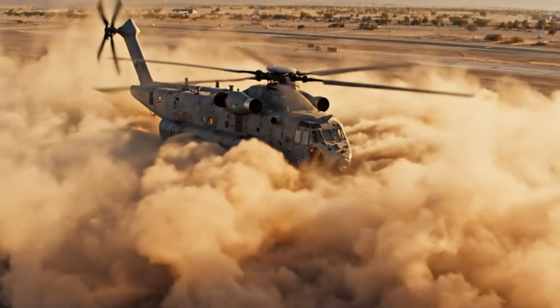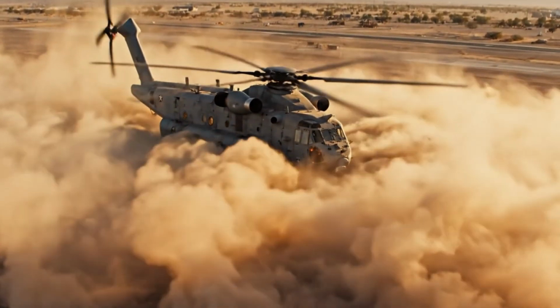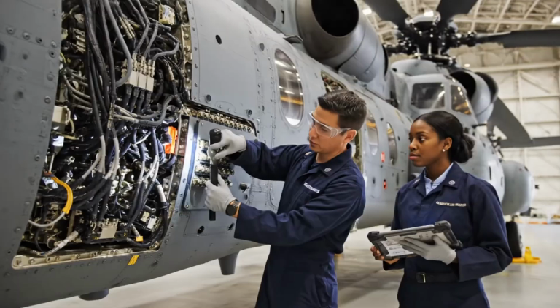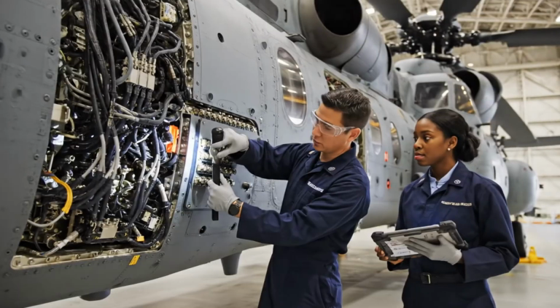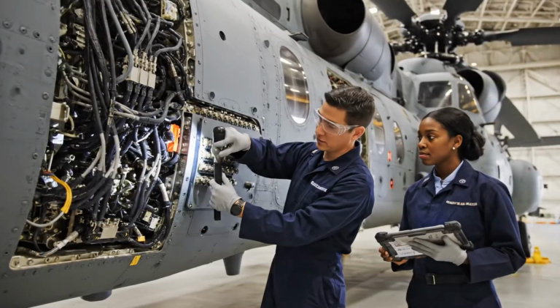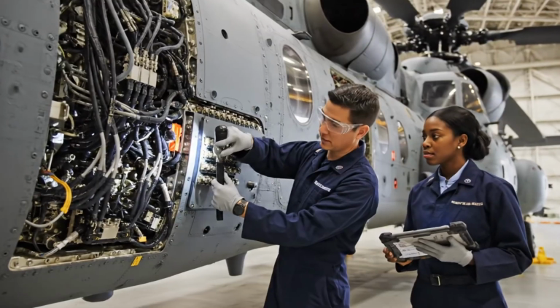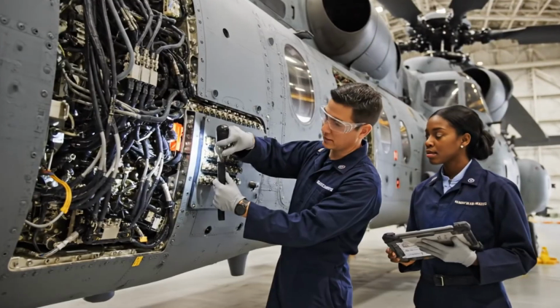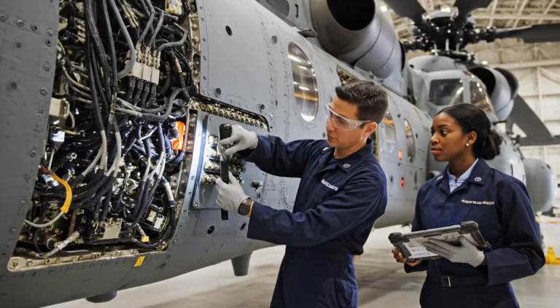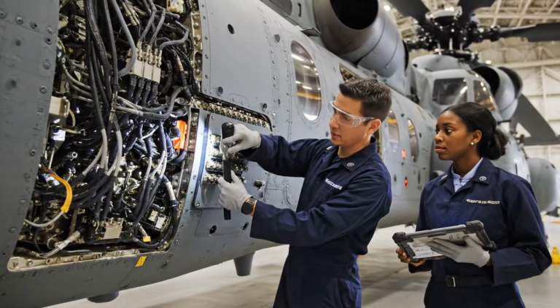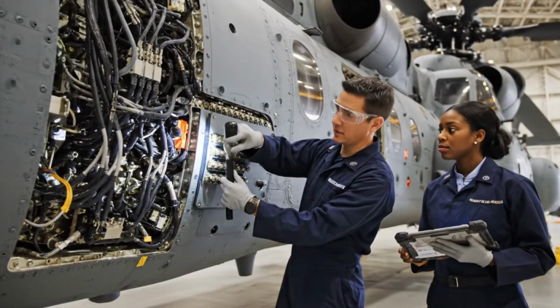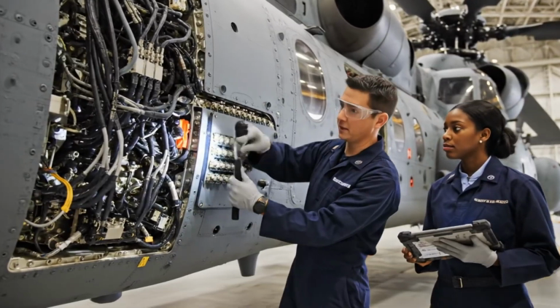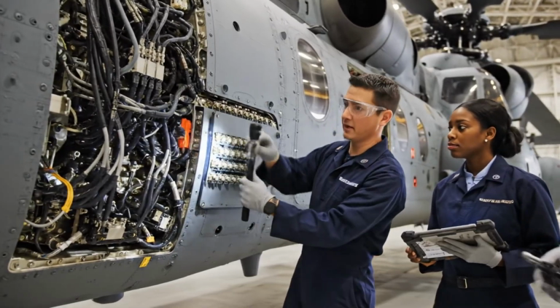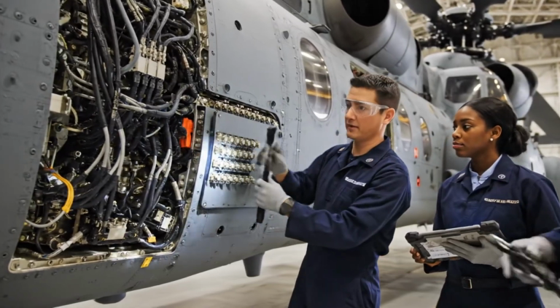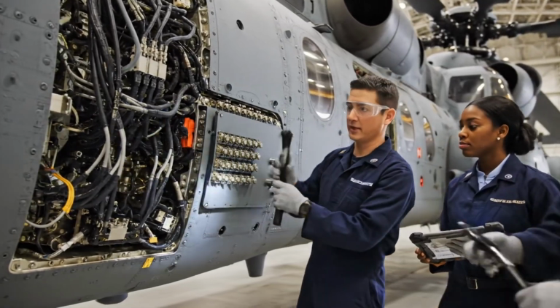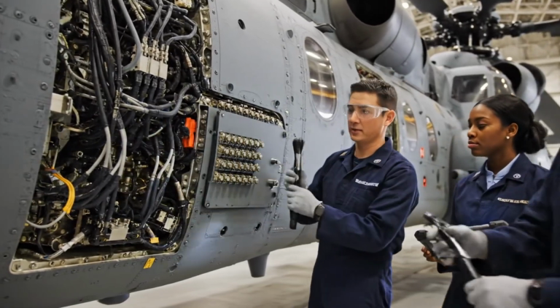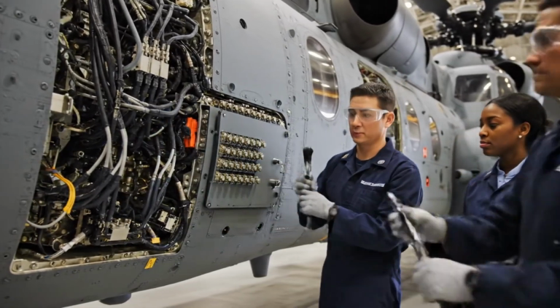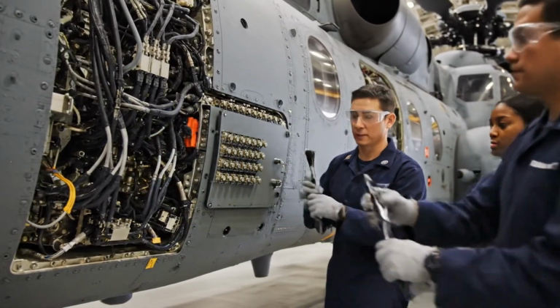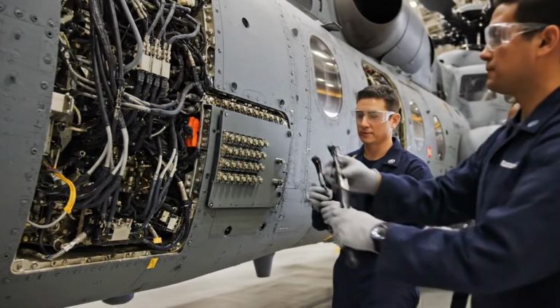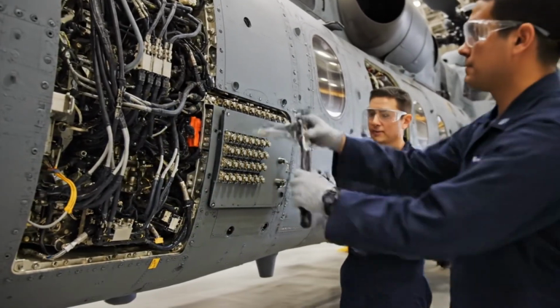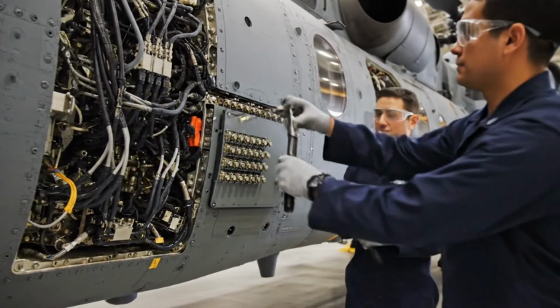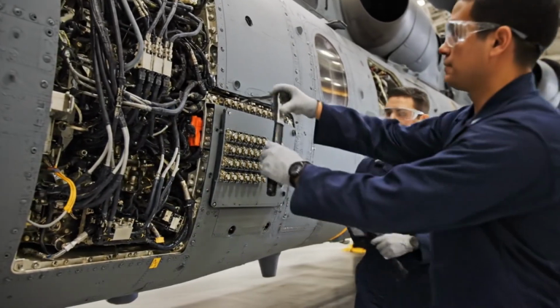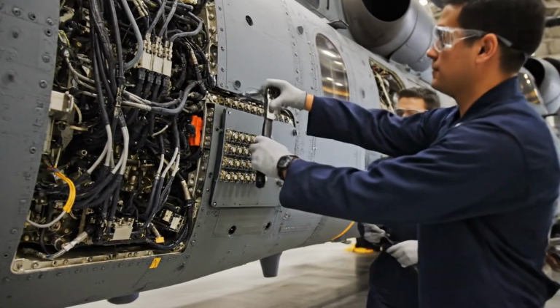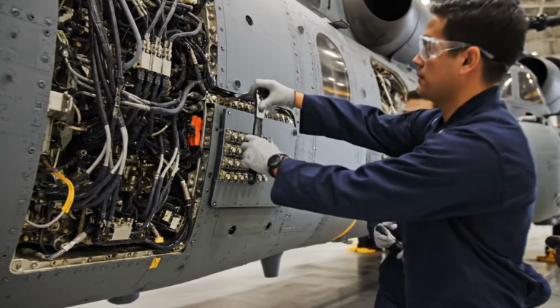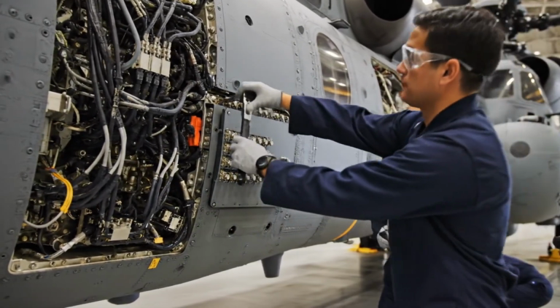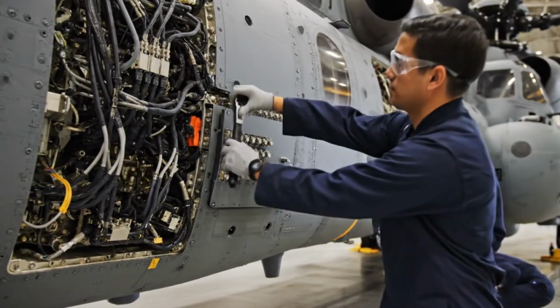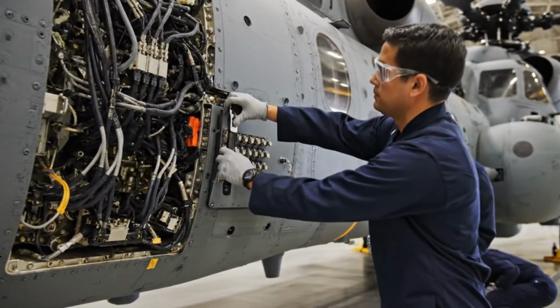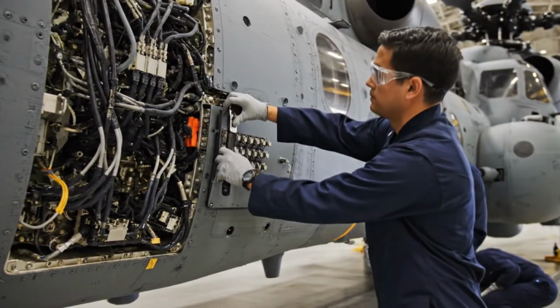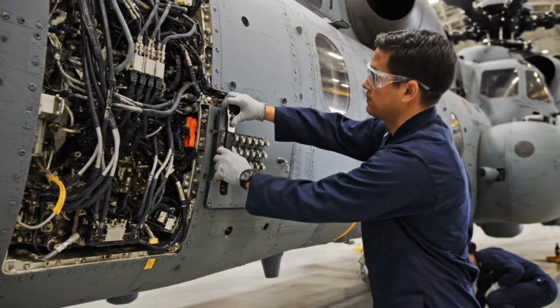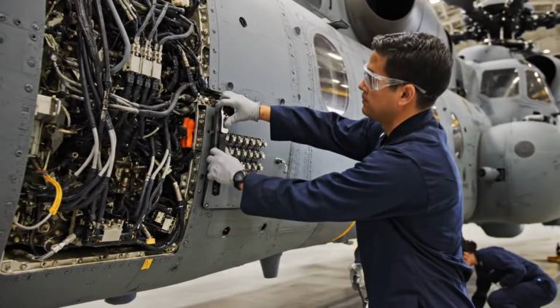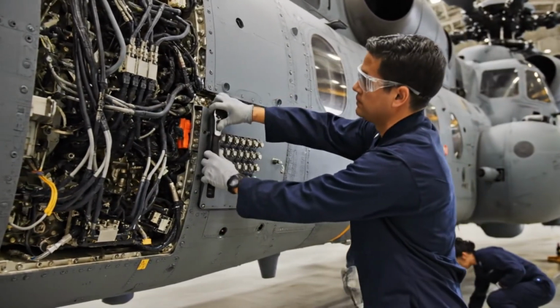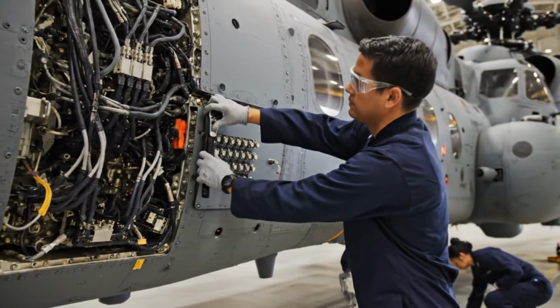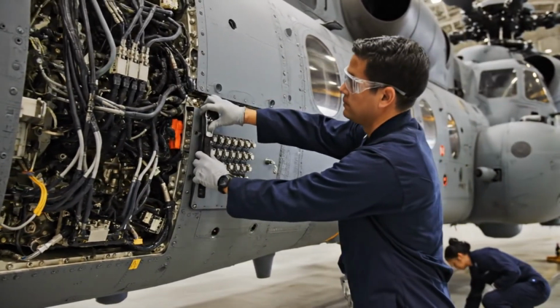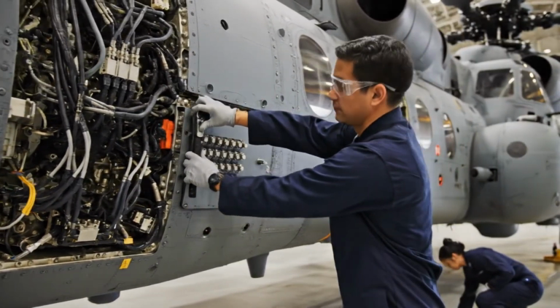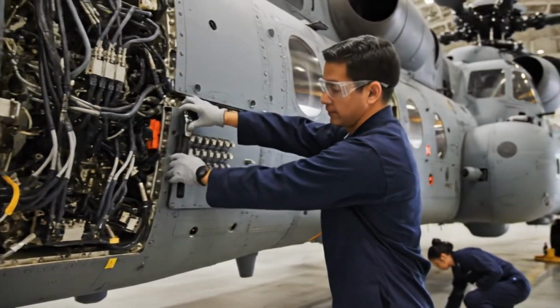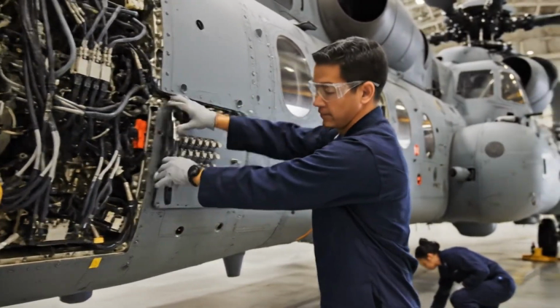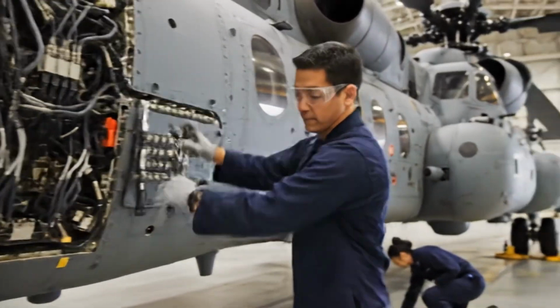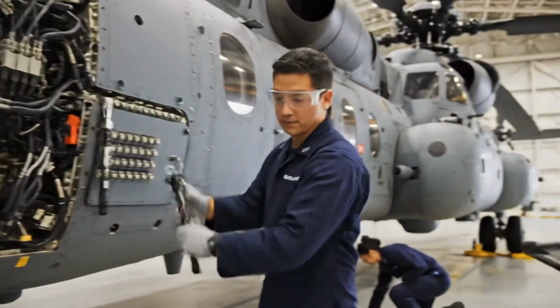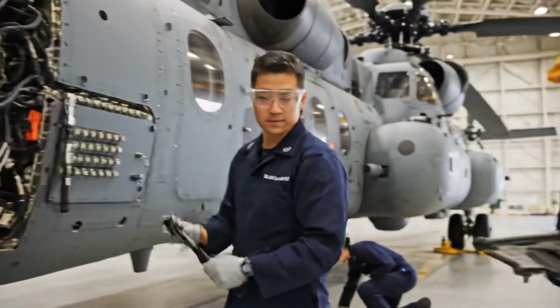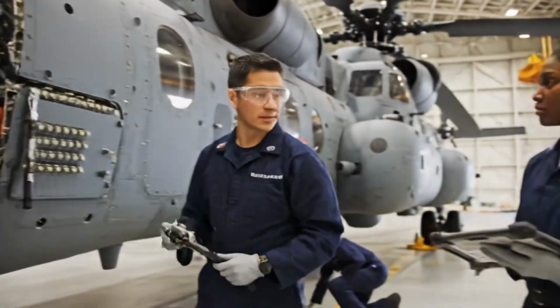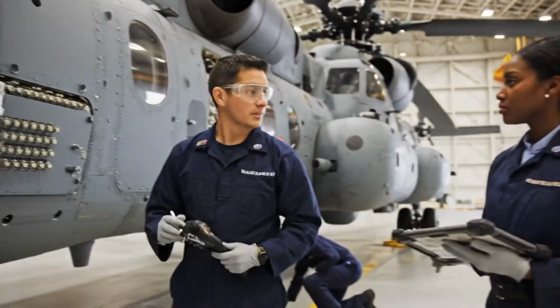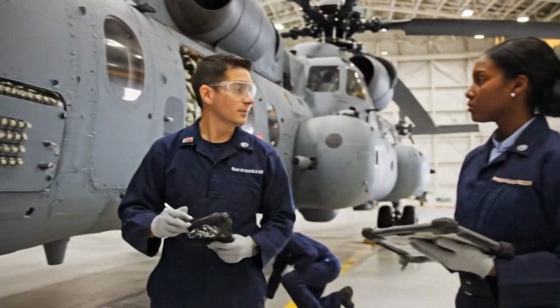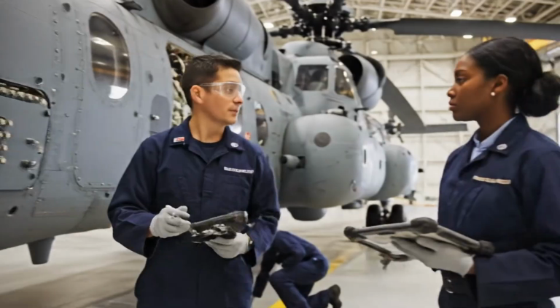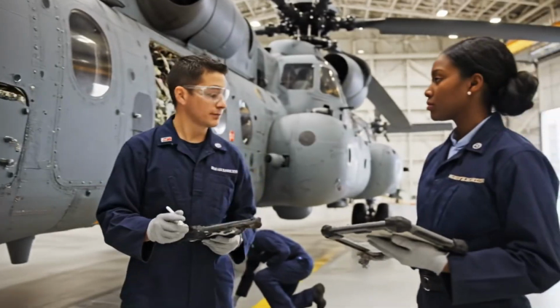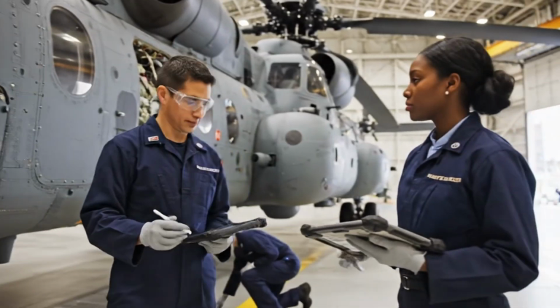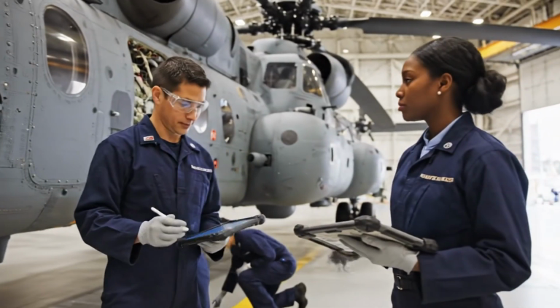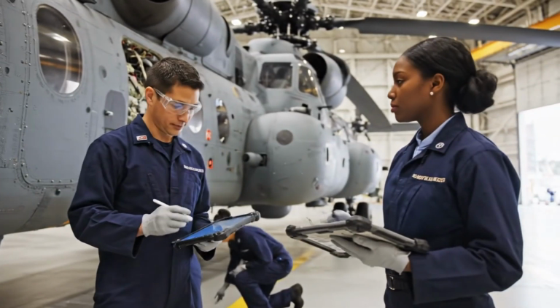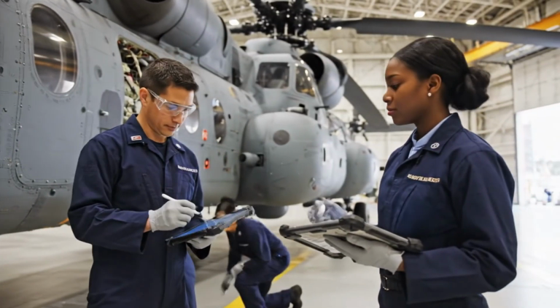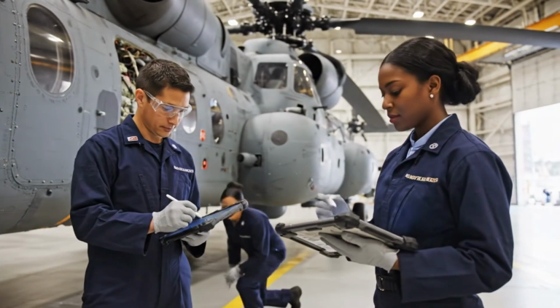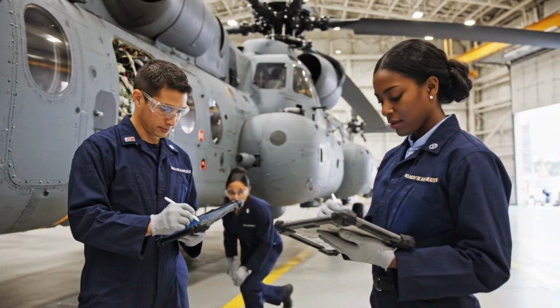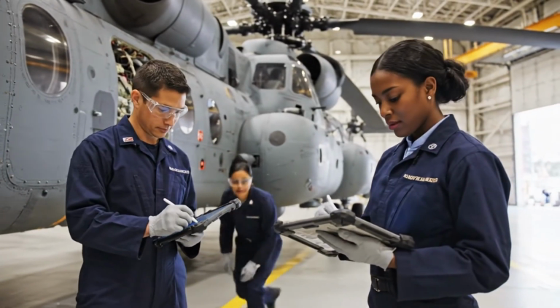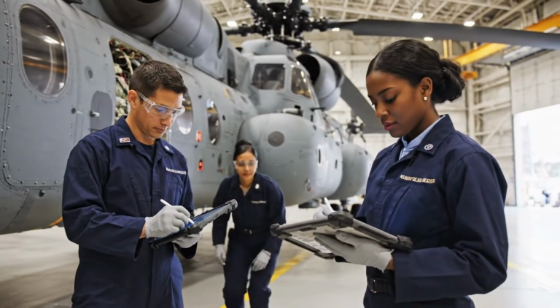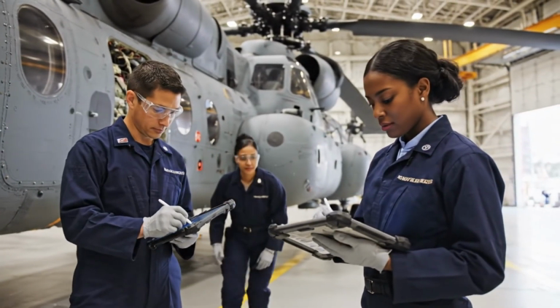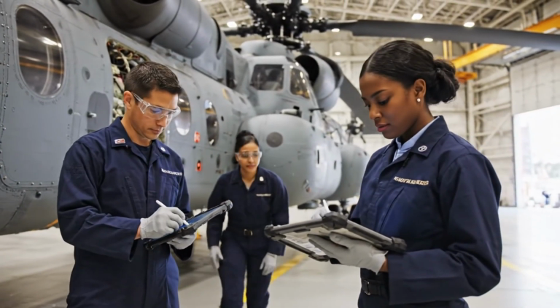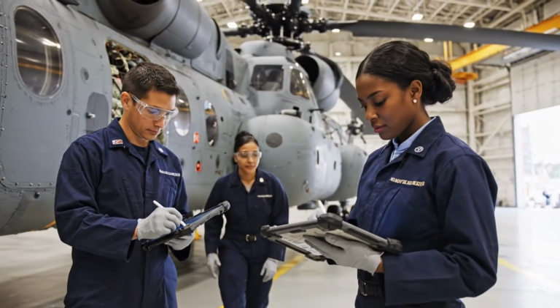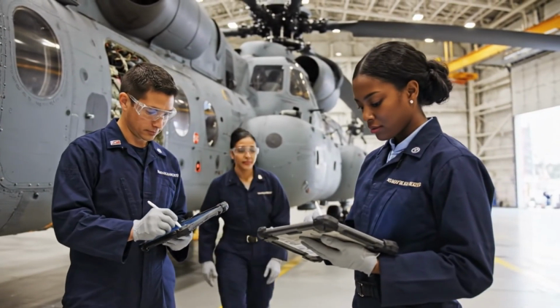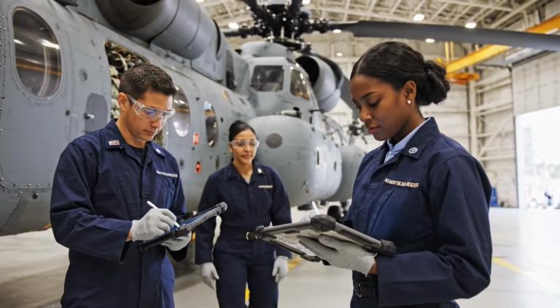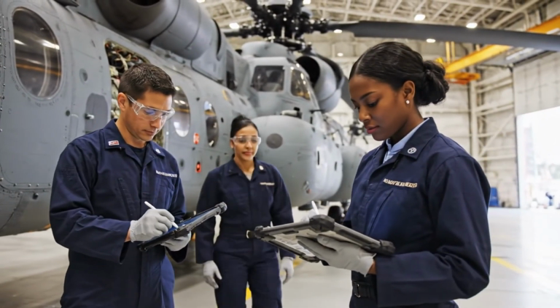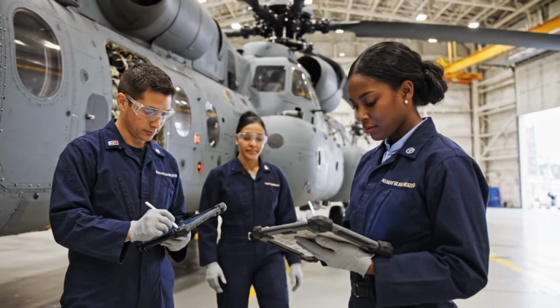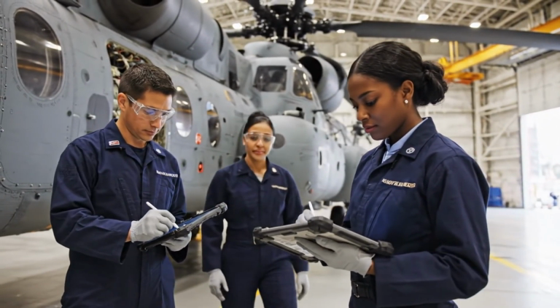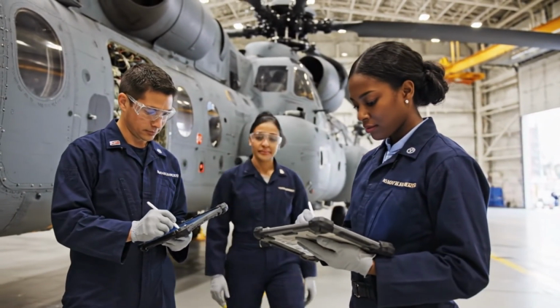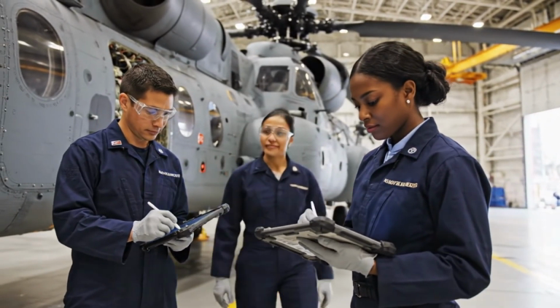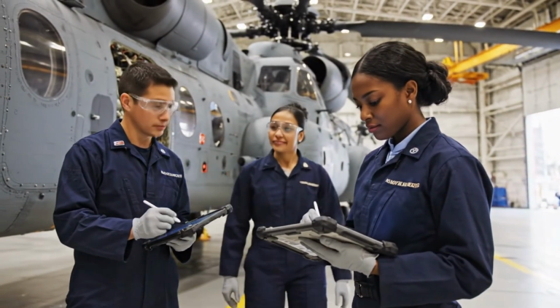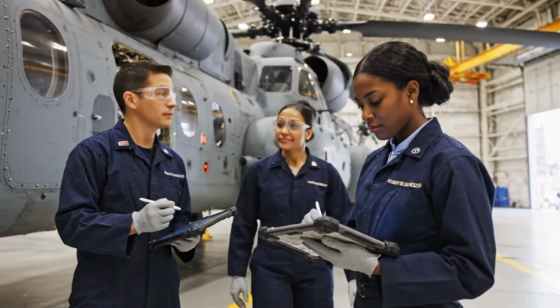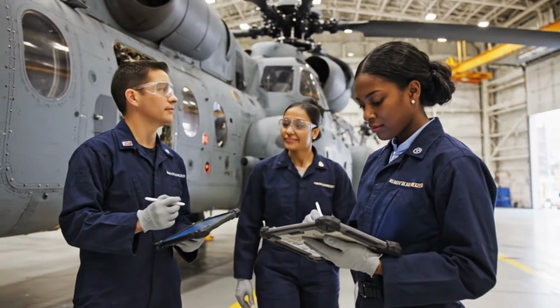Torque check's complete on avionics panel. Confirmed. Section three alpha is signed off.